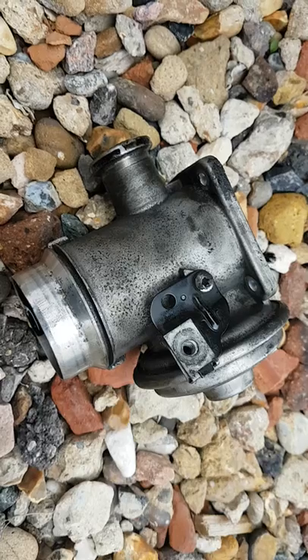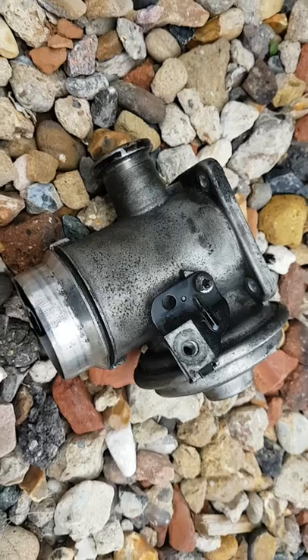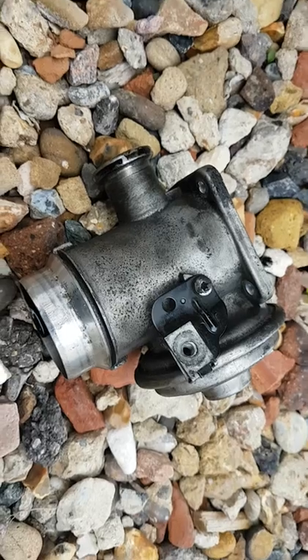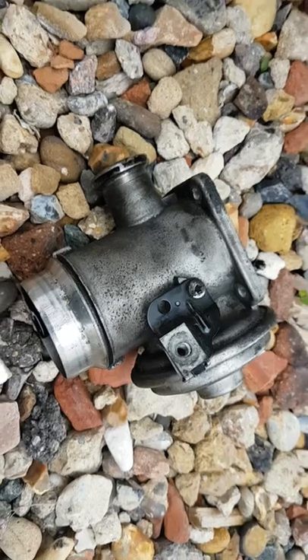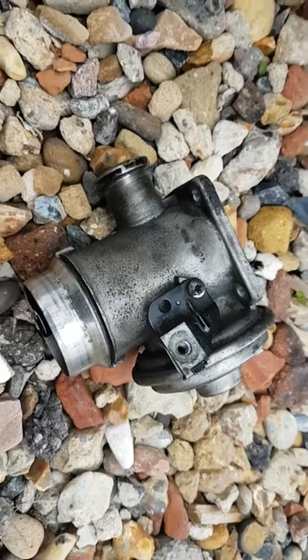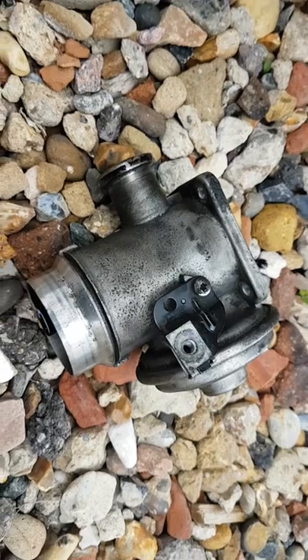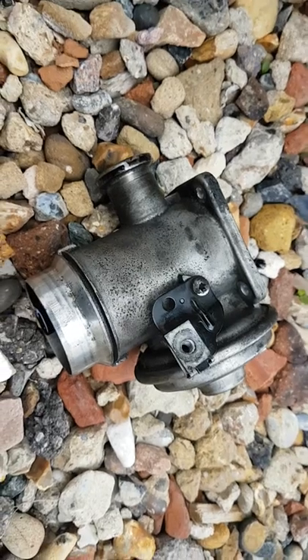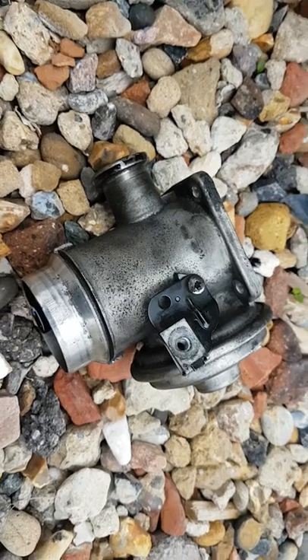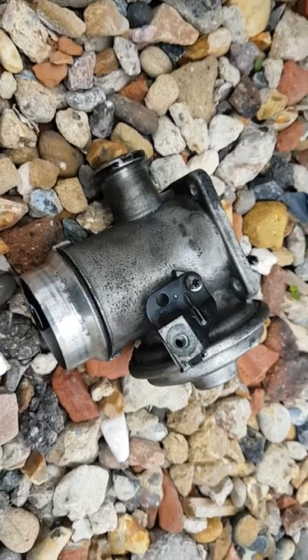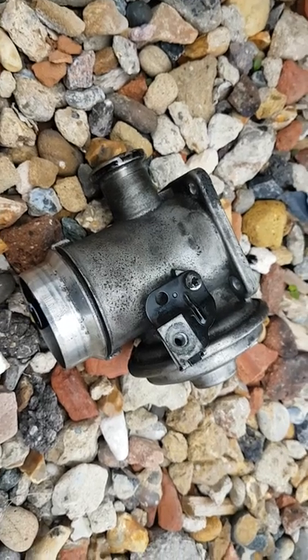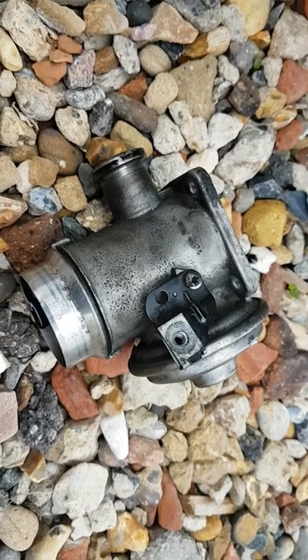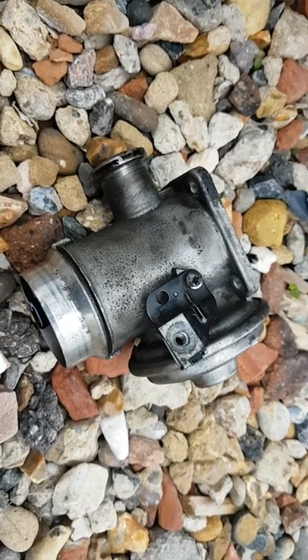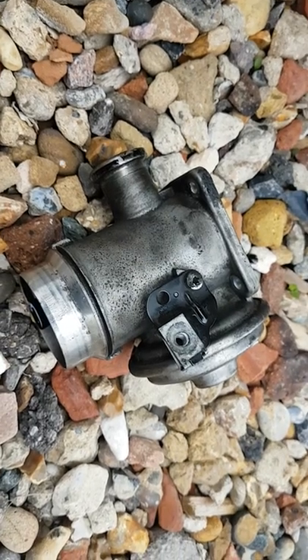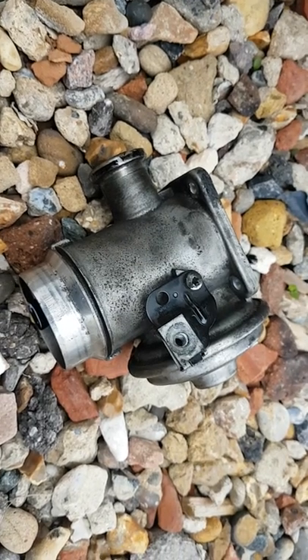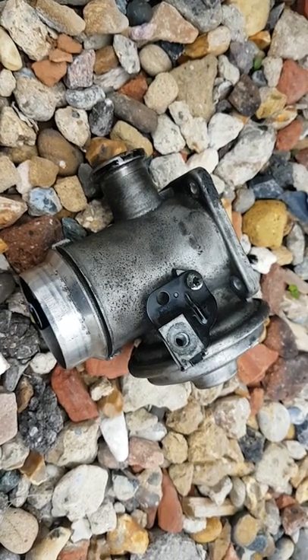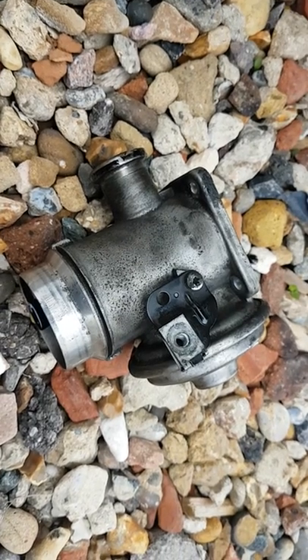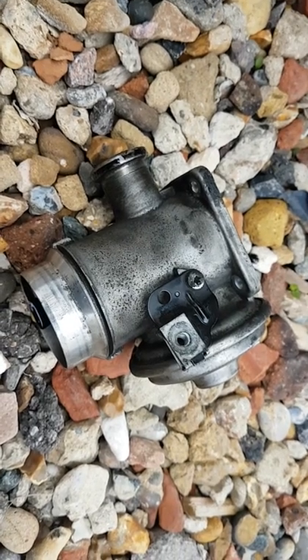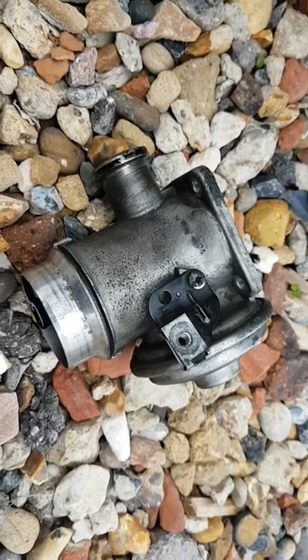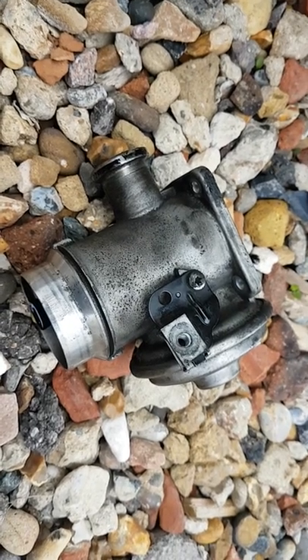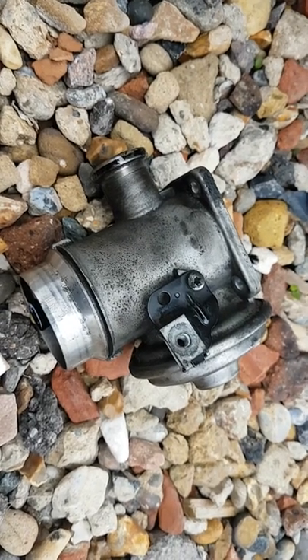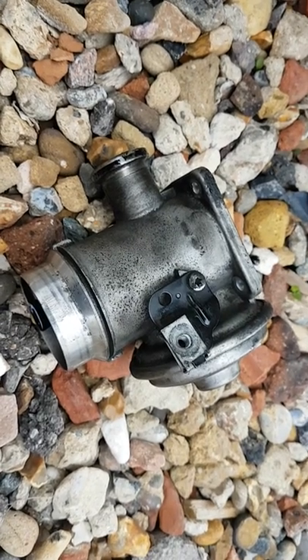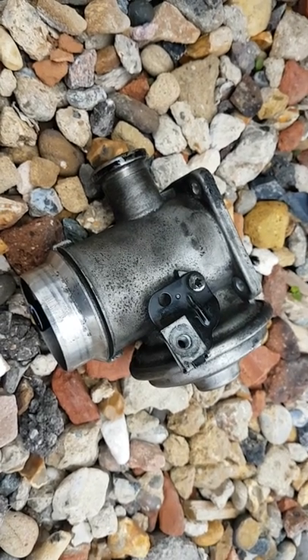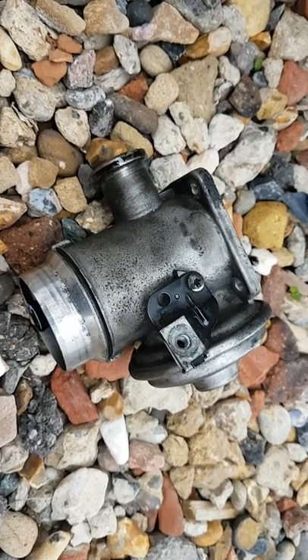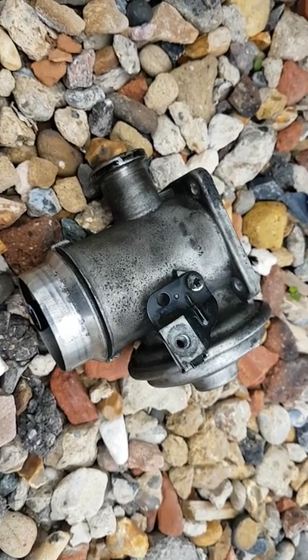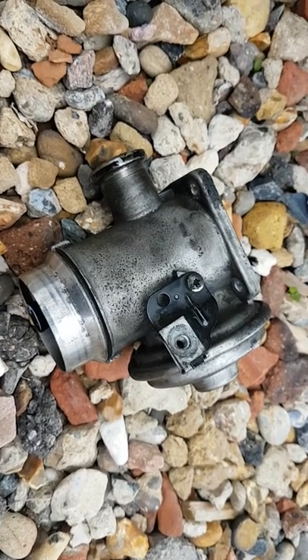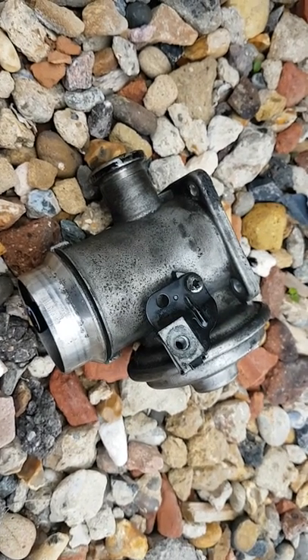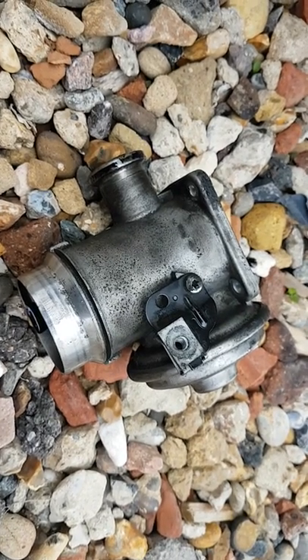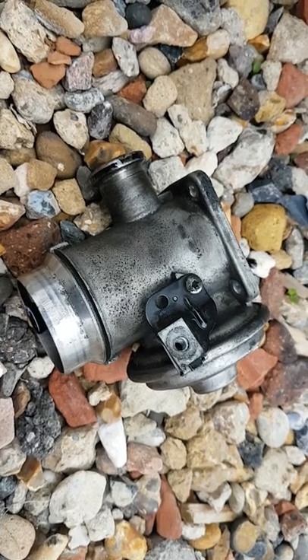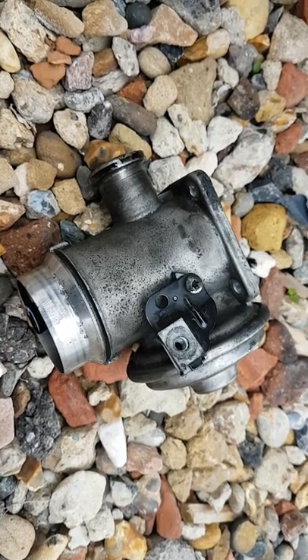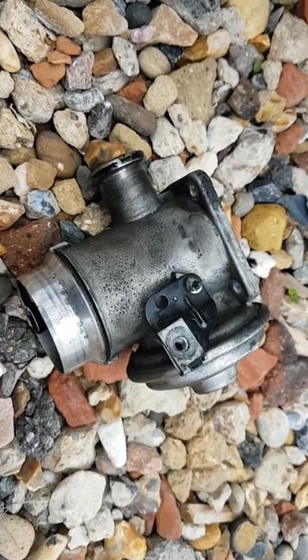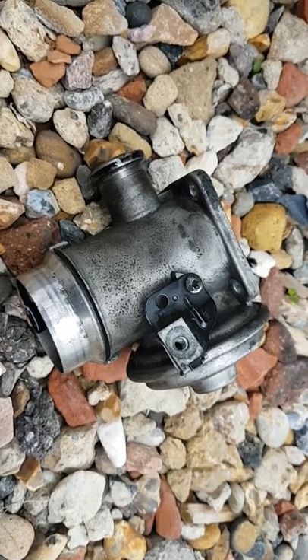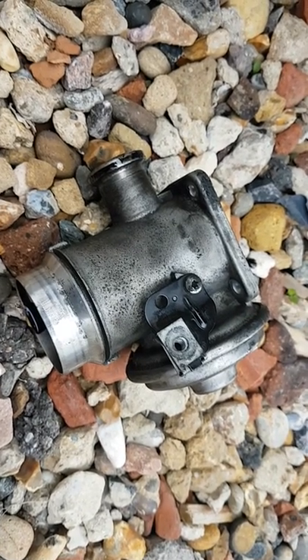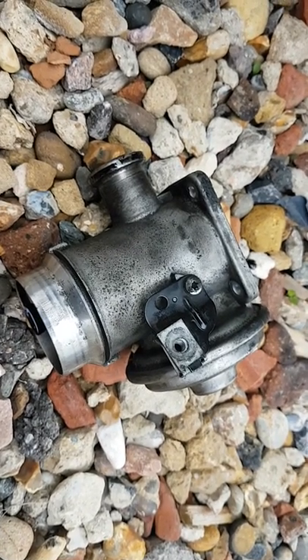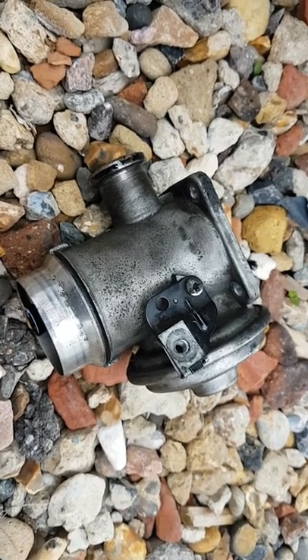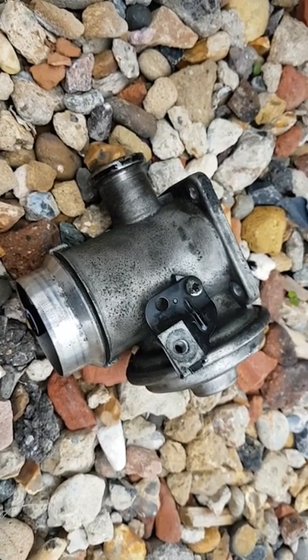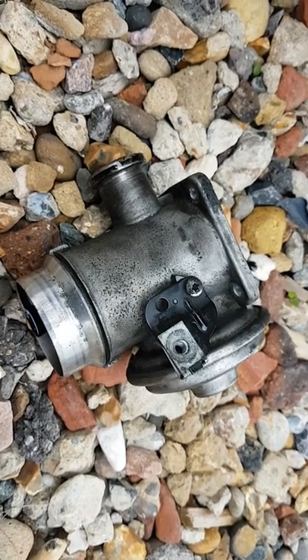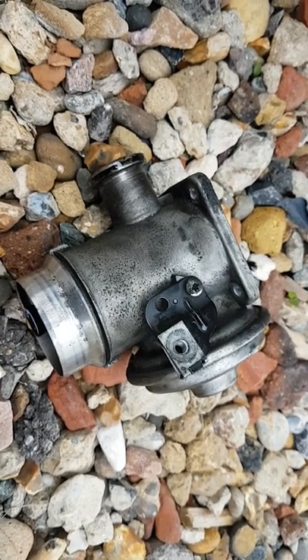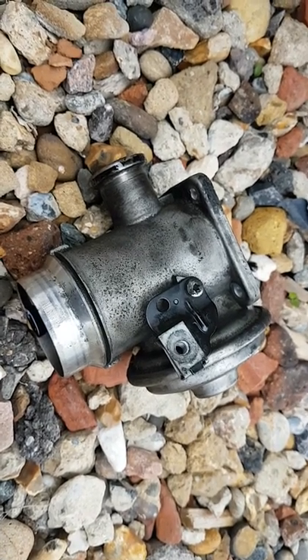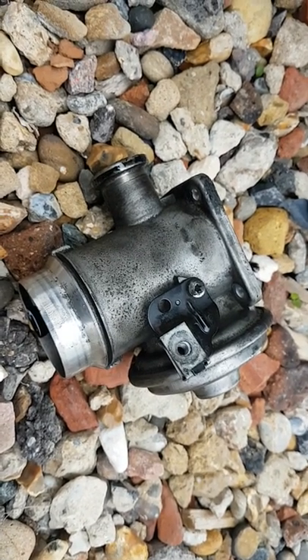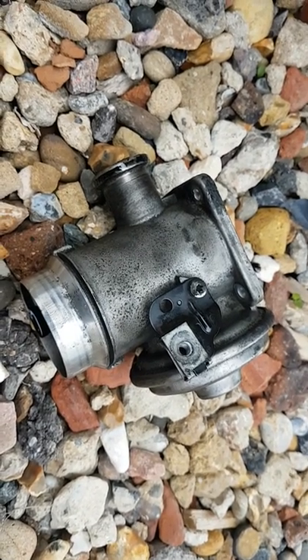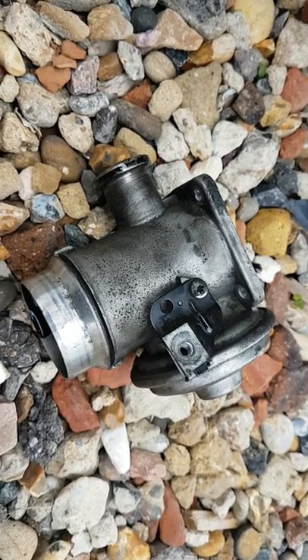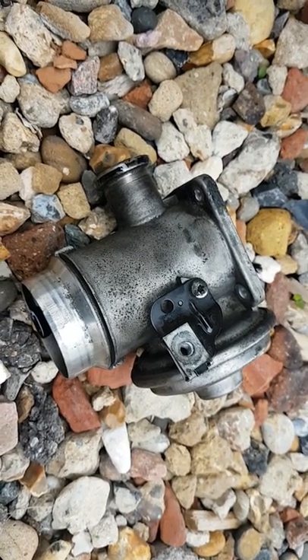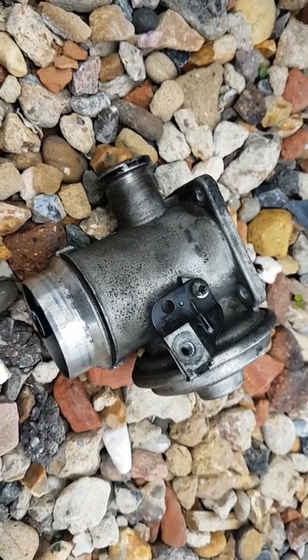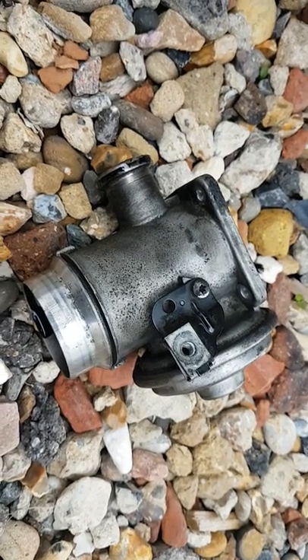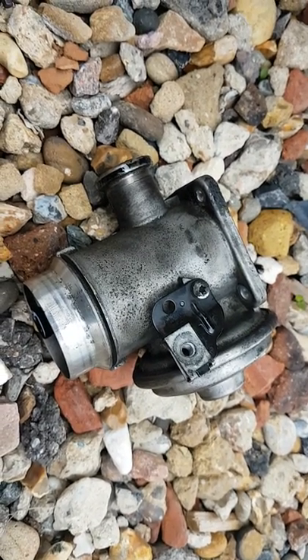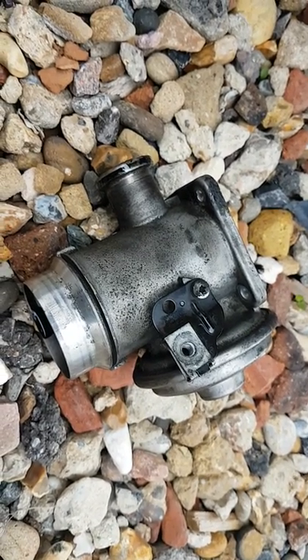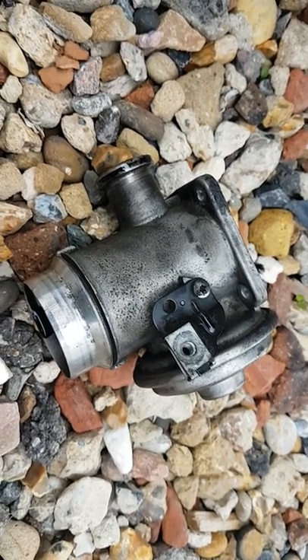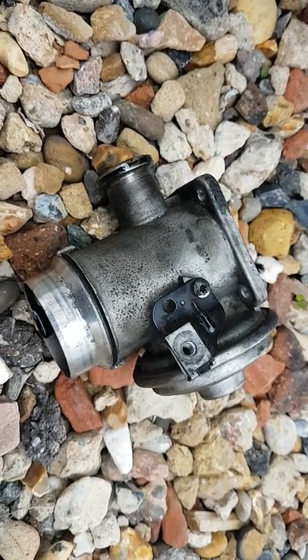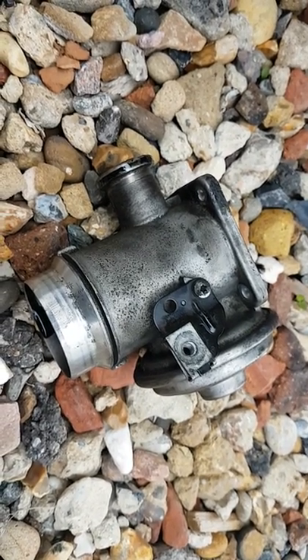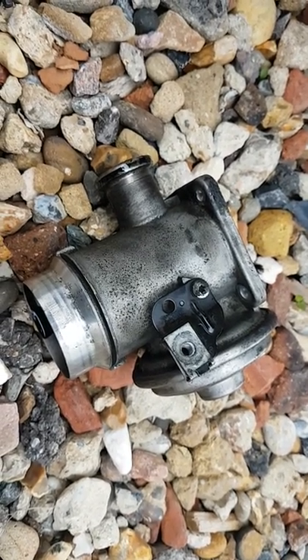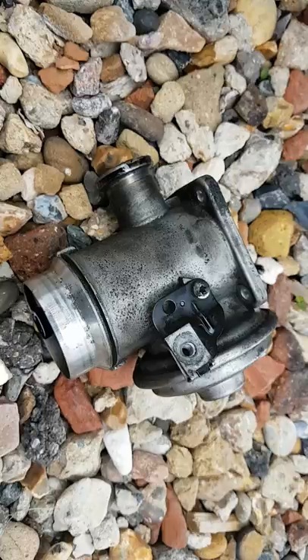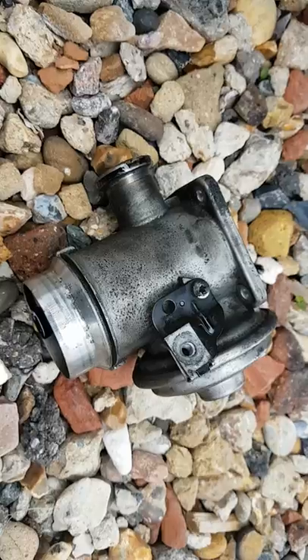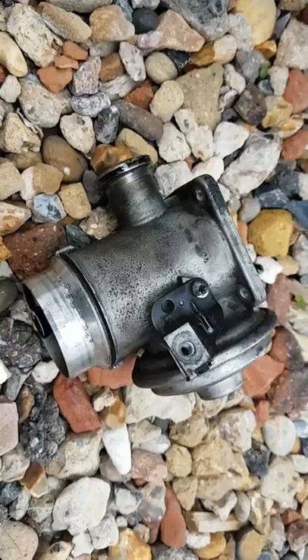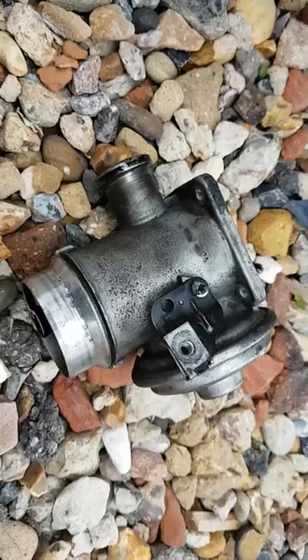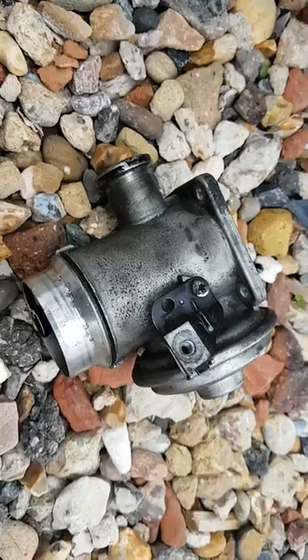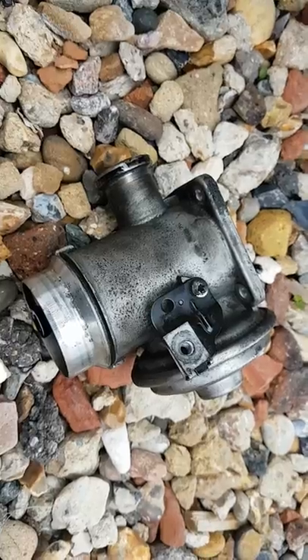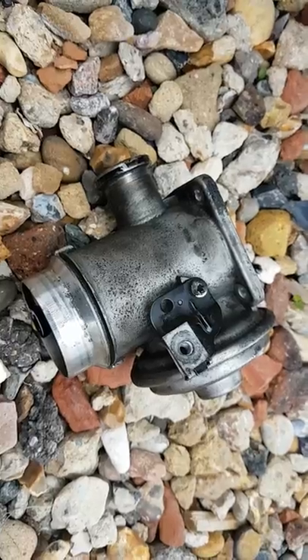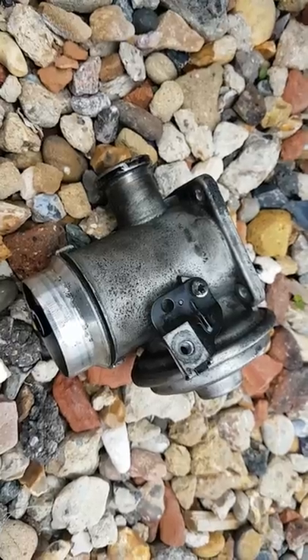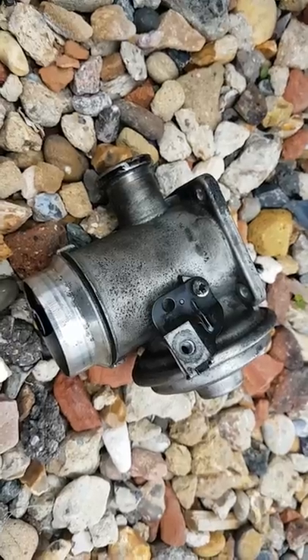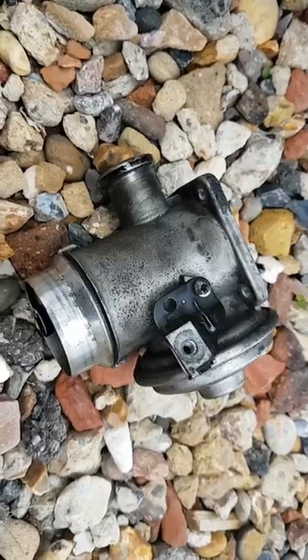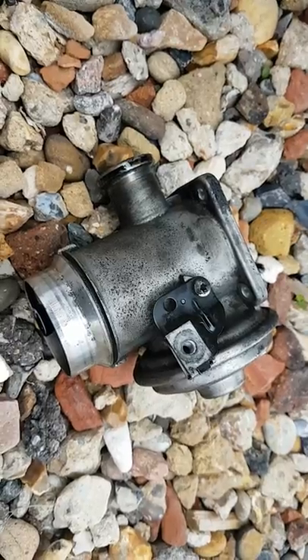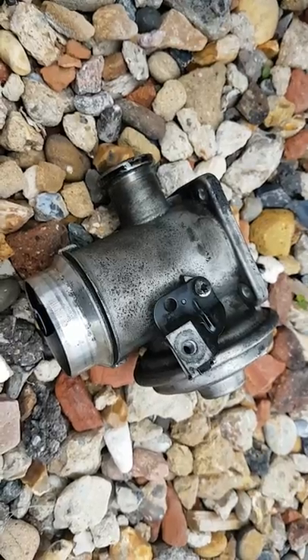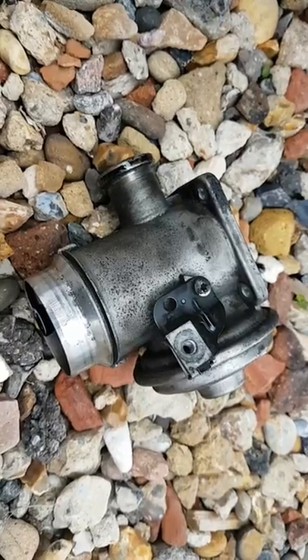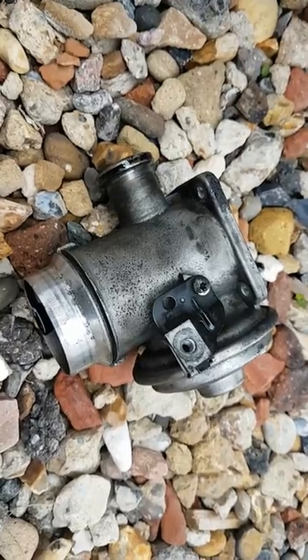Hi, this is a video on how I've removed the EGR valve off a BMW X5 3.0L diesel.